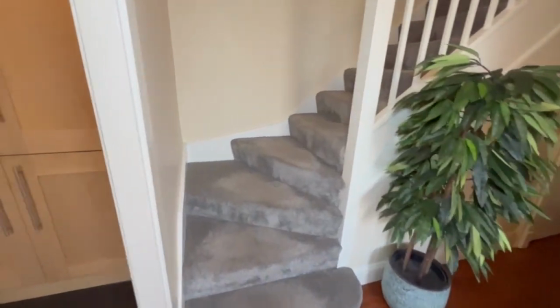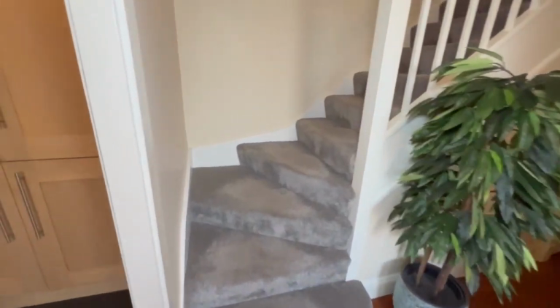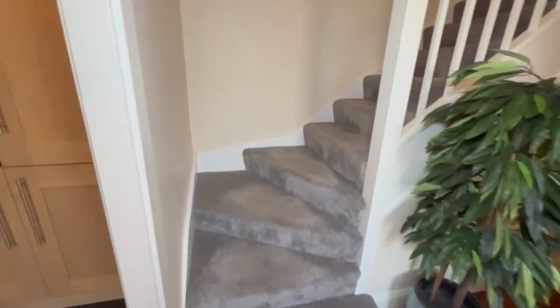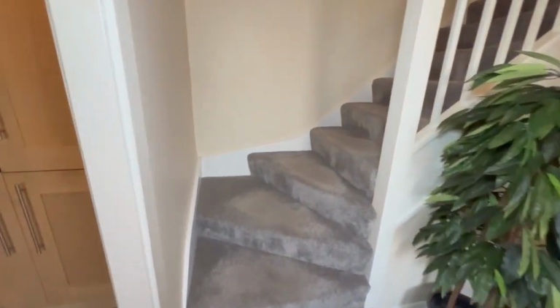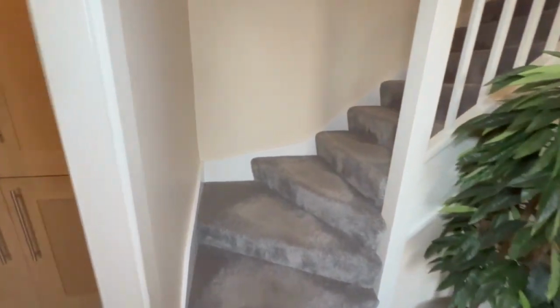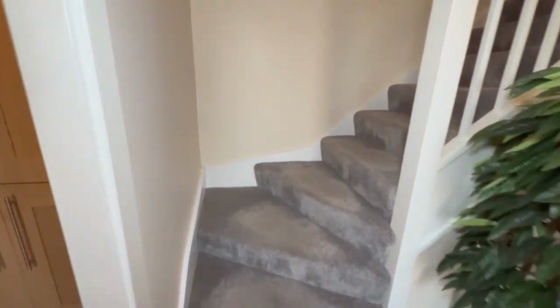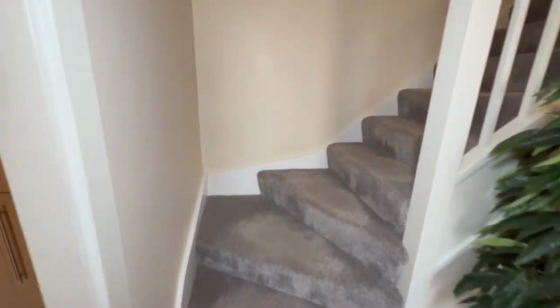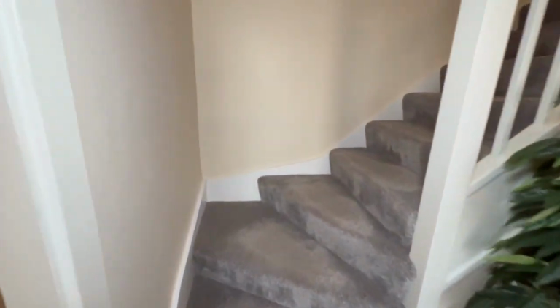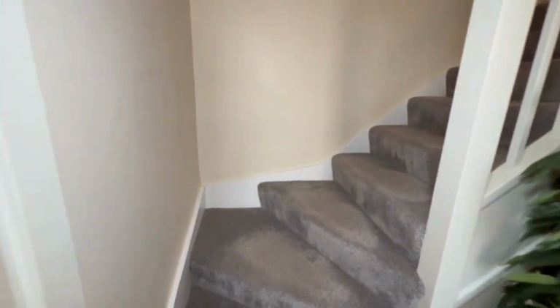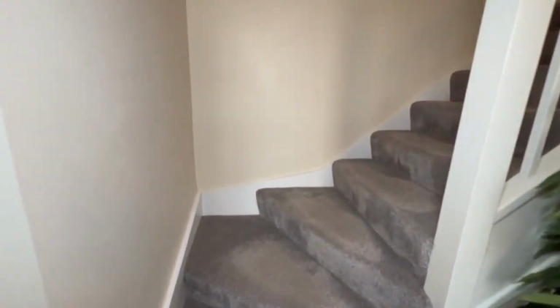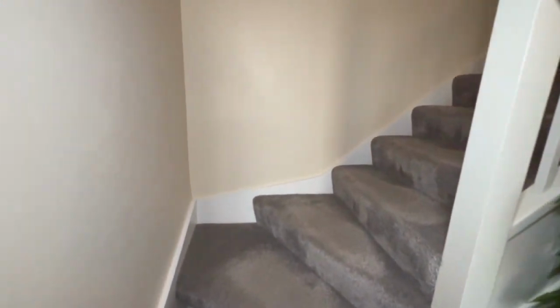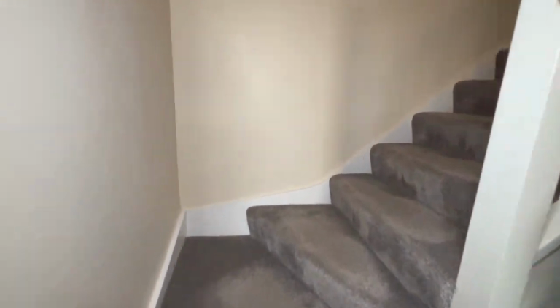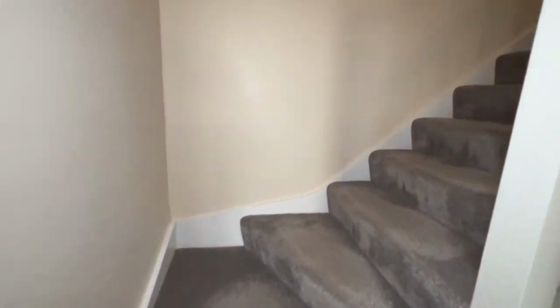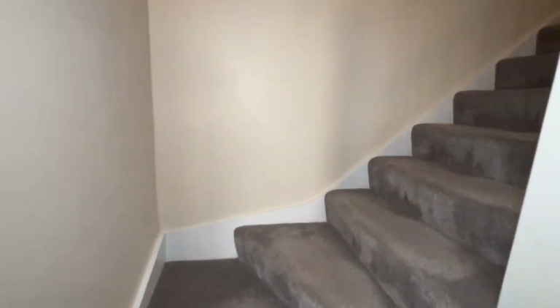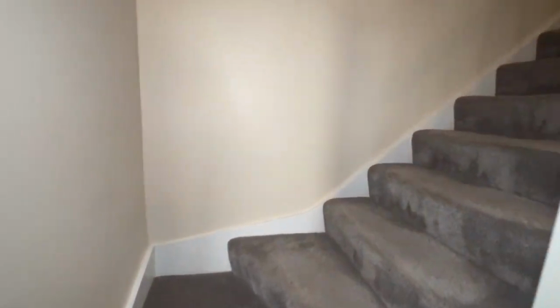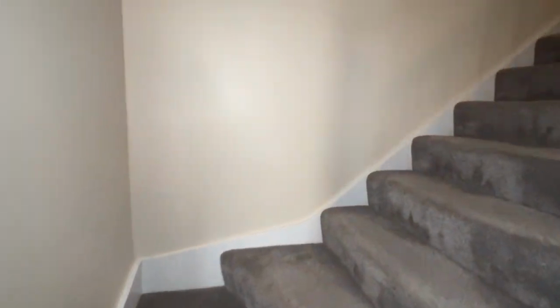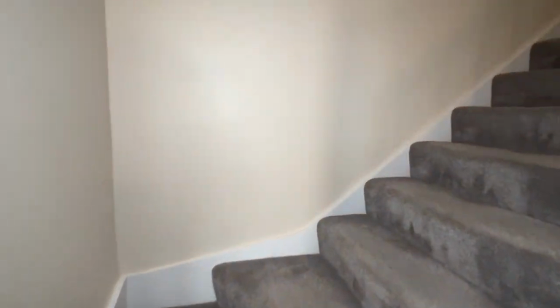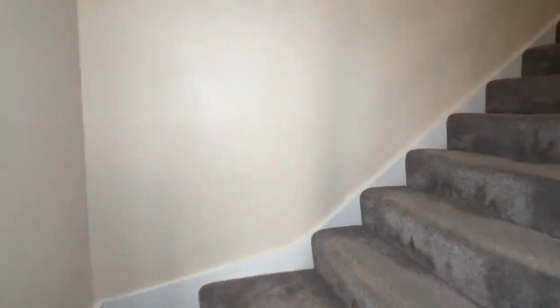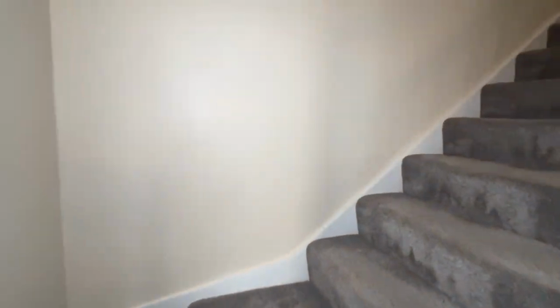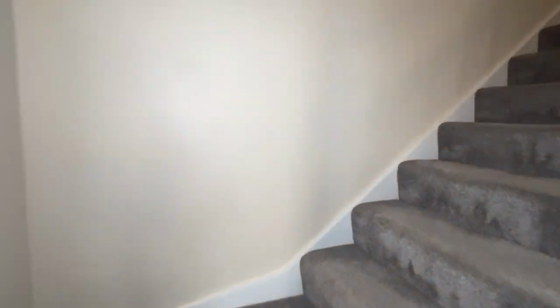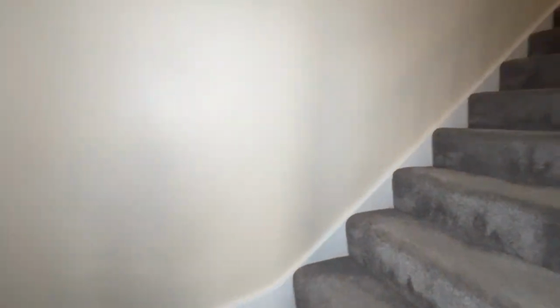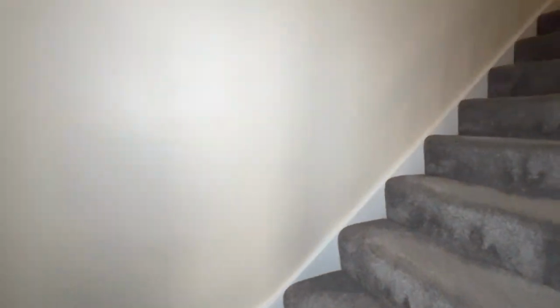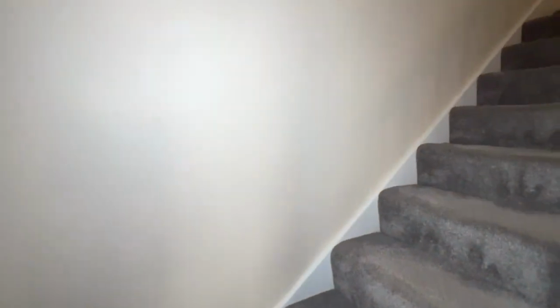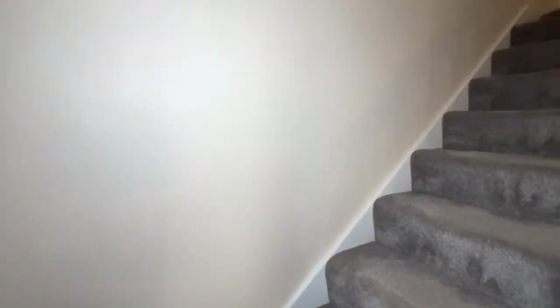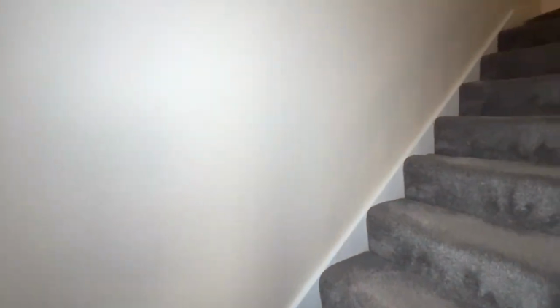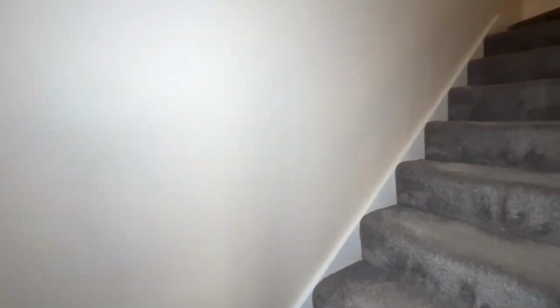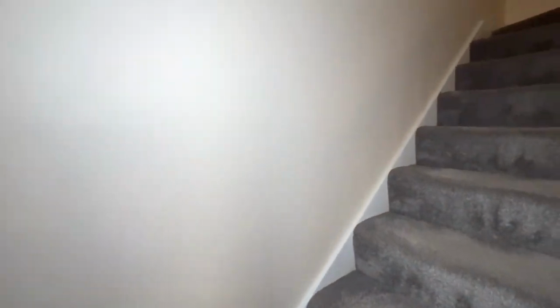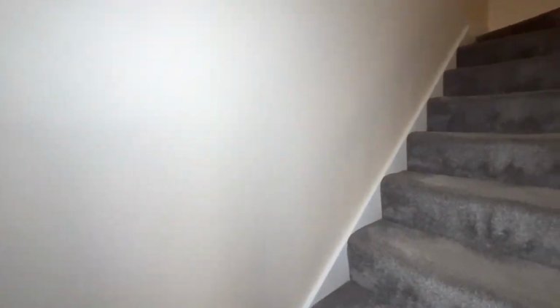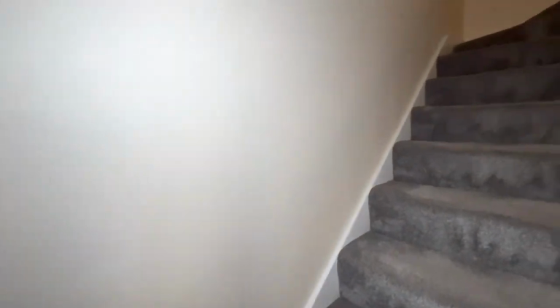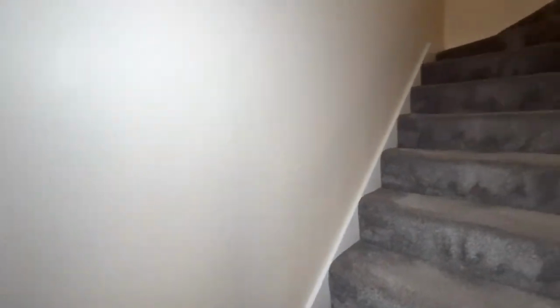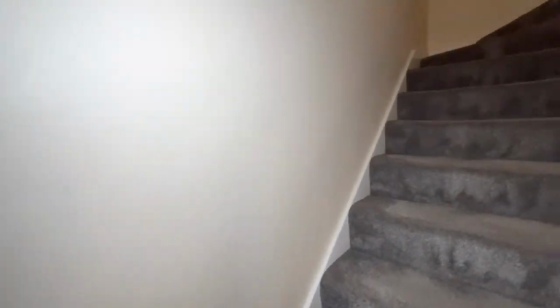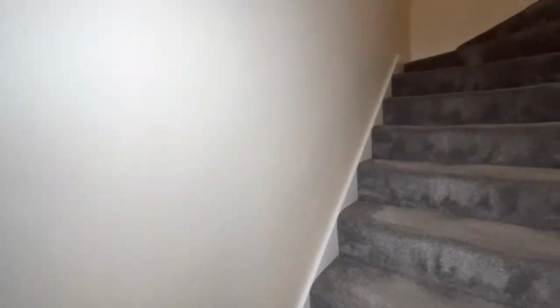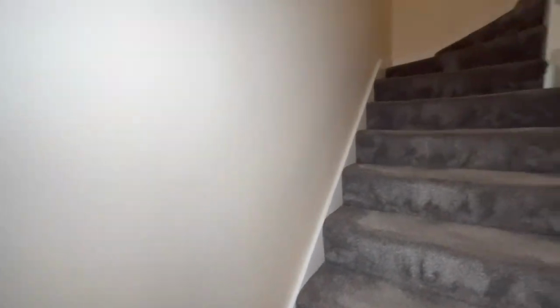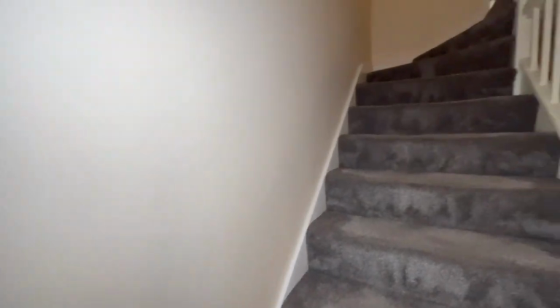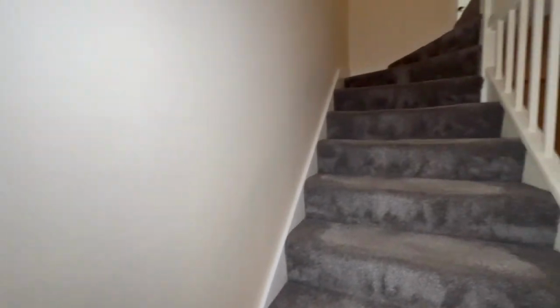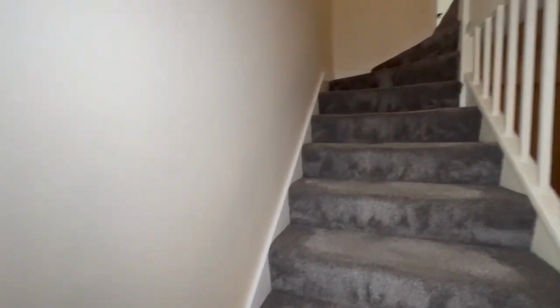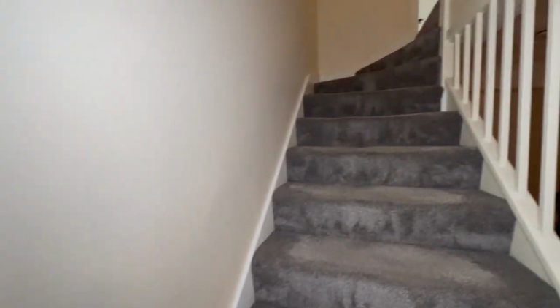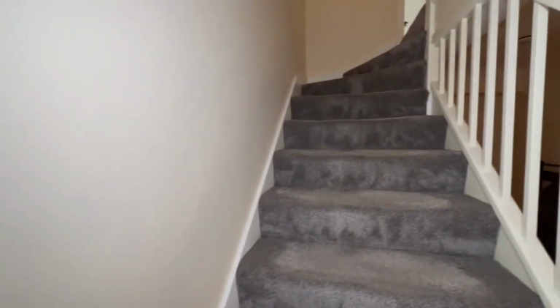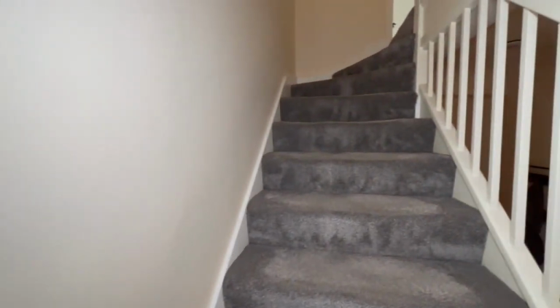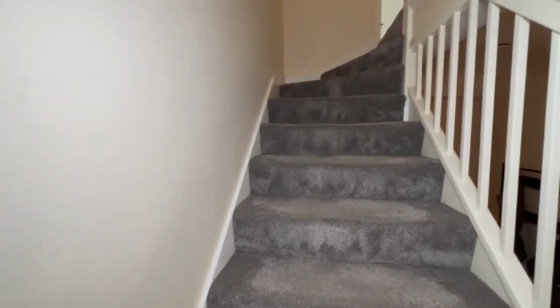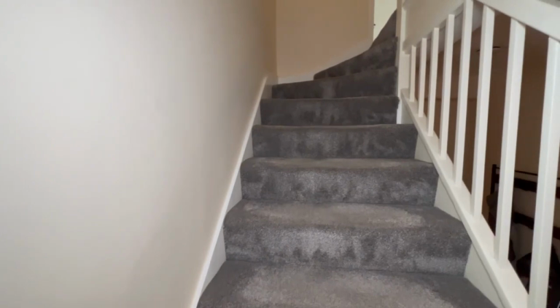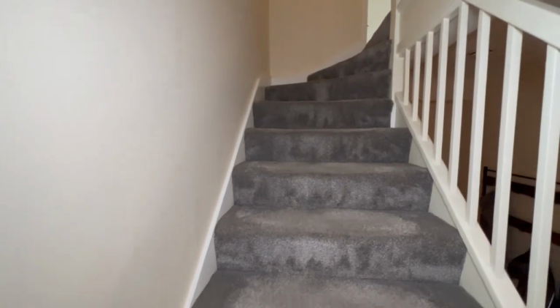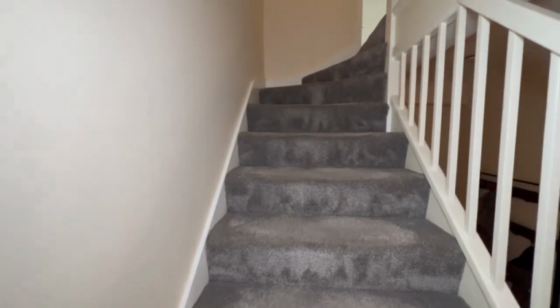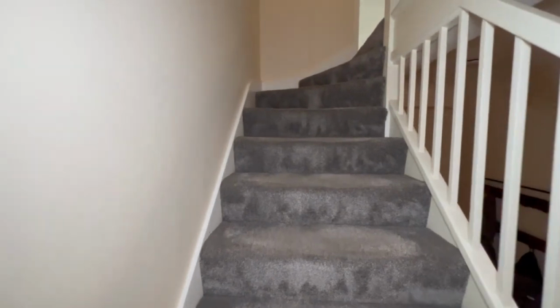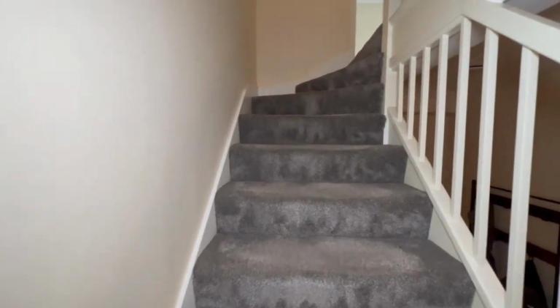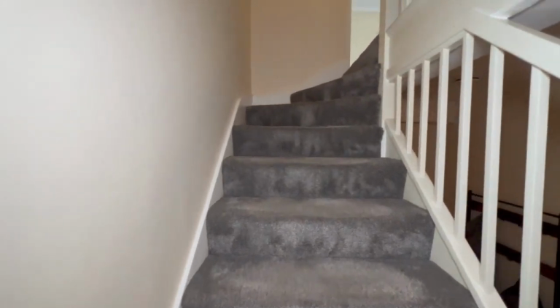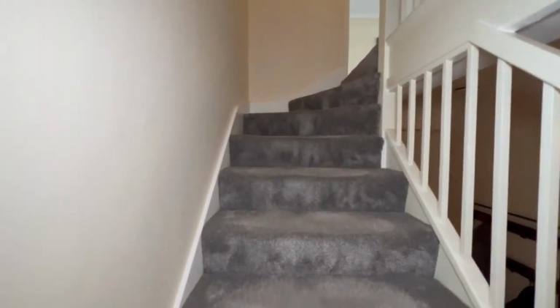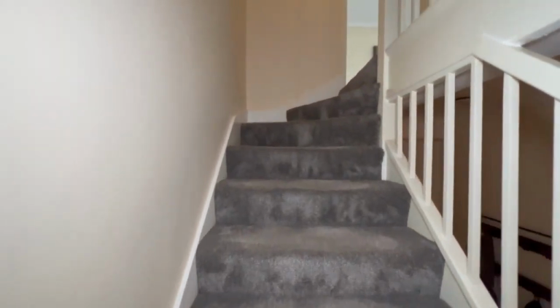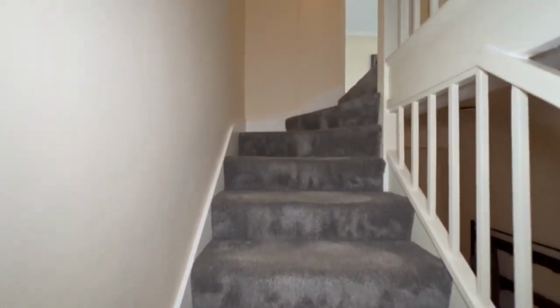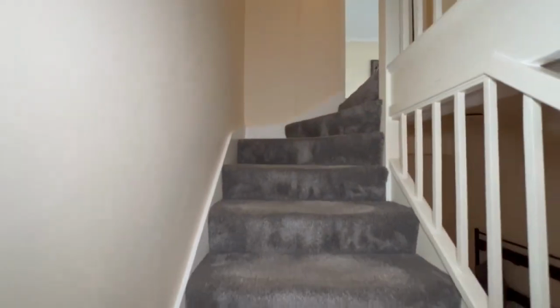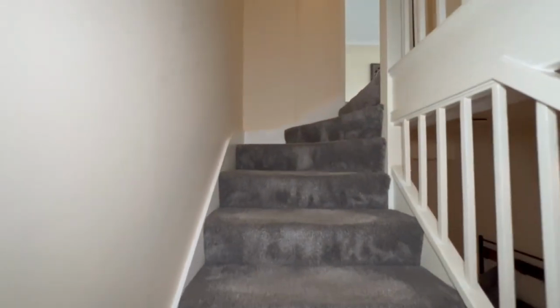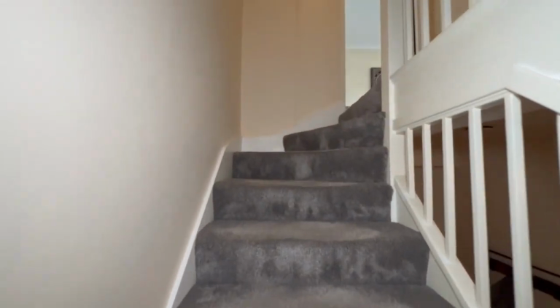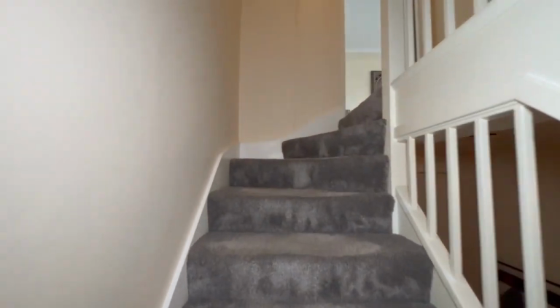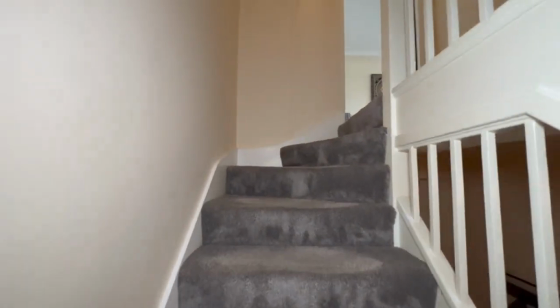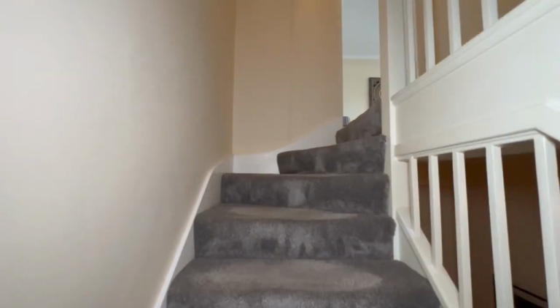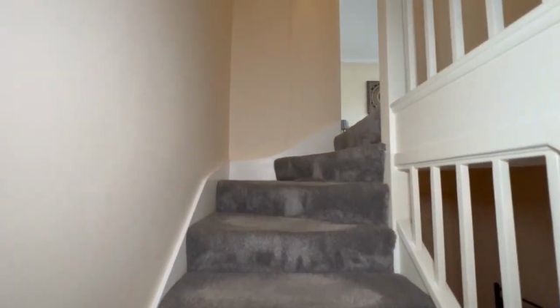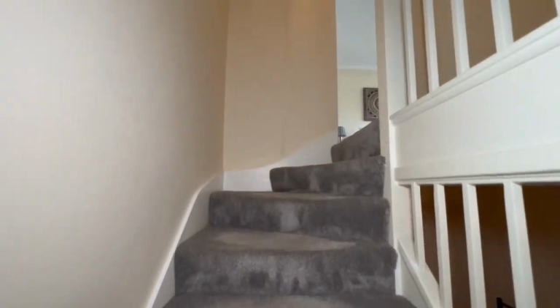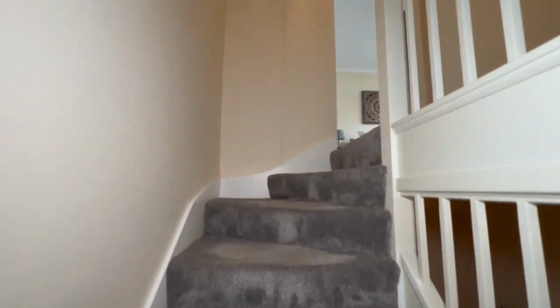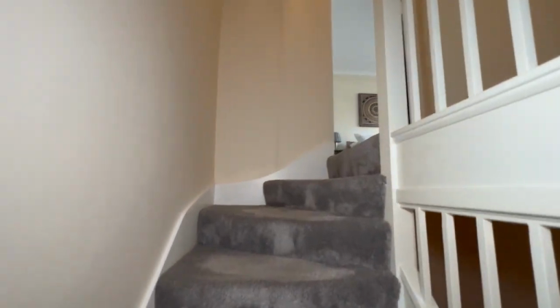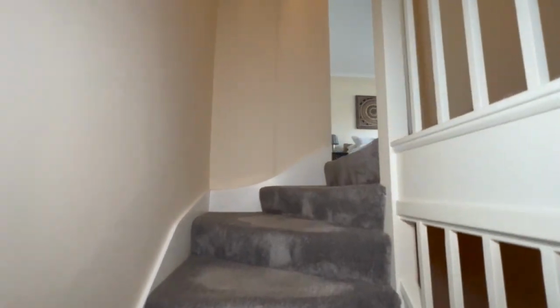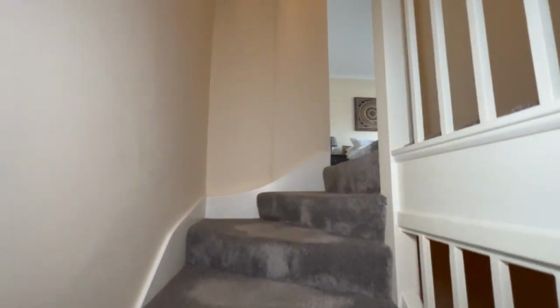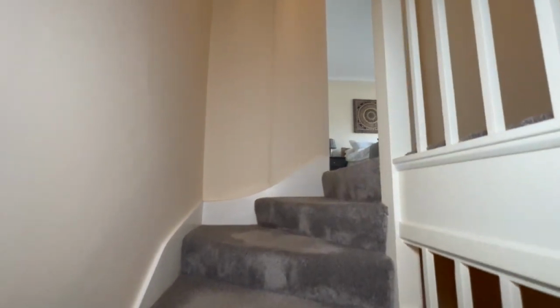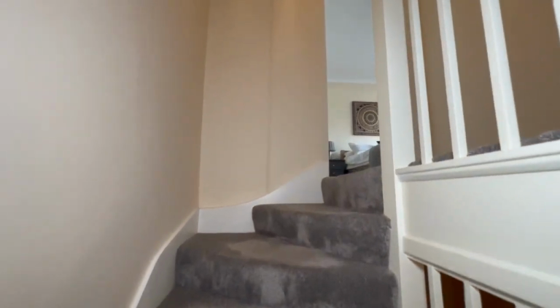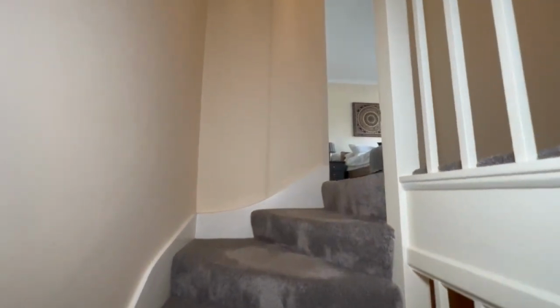As we stated before, this flat is split level, so let's head up the stairs to the first floor landing.